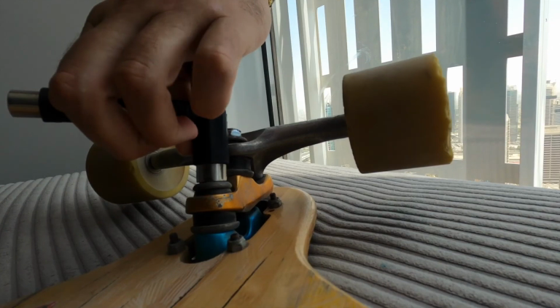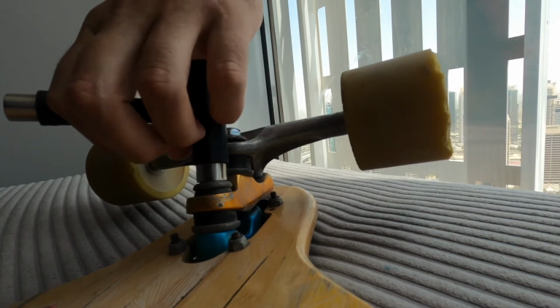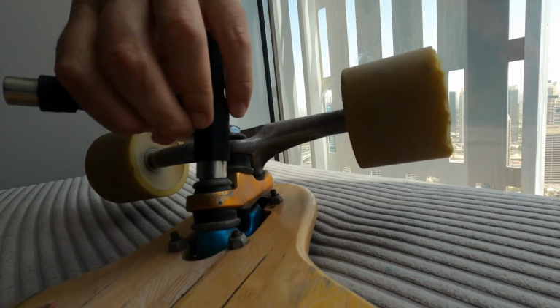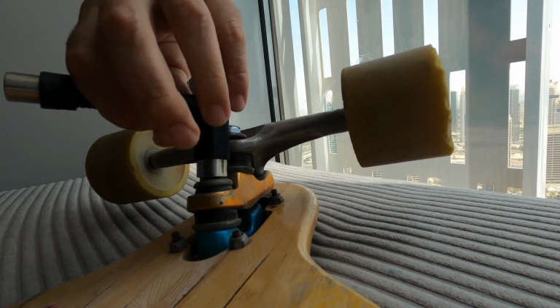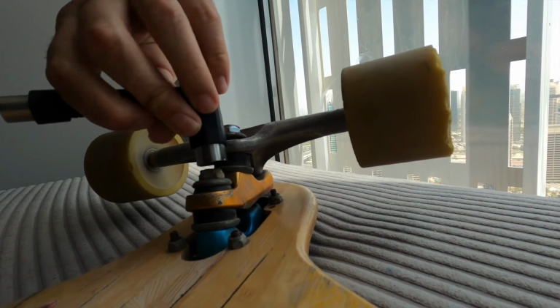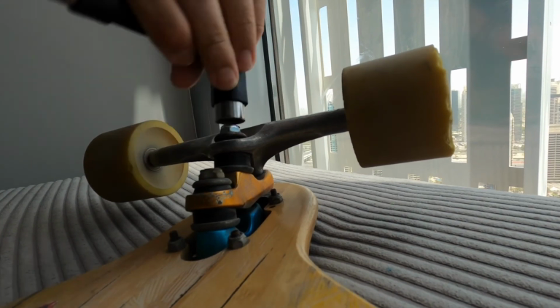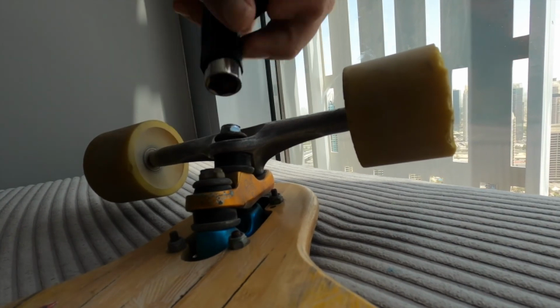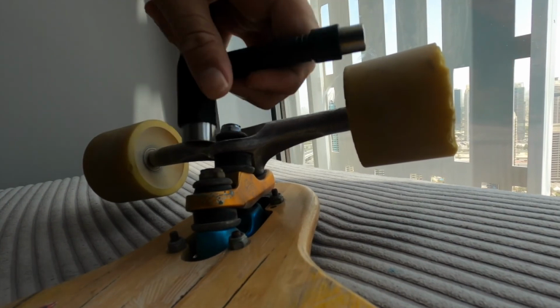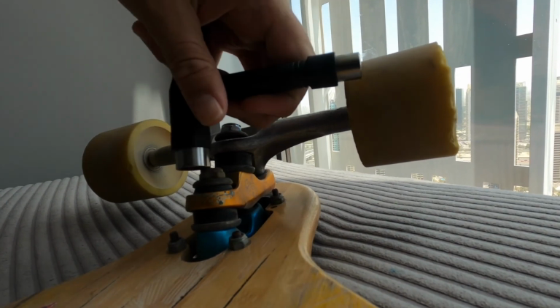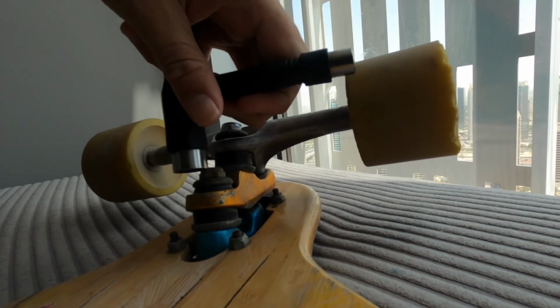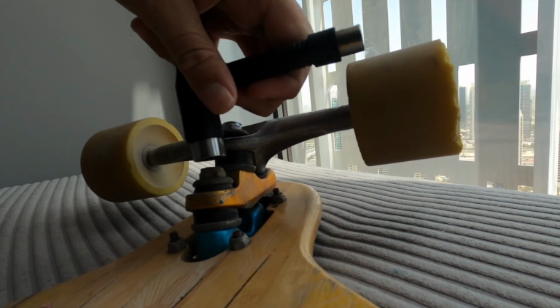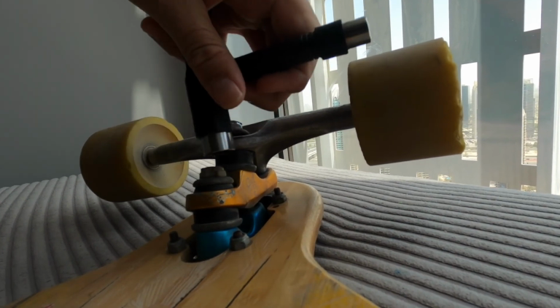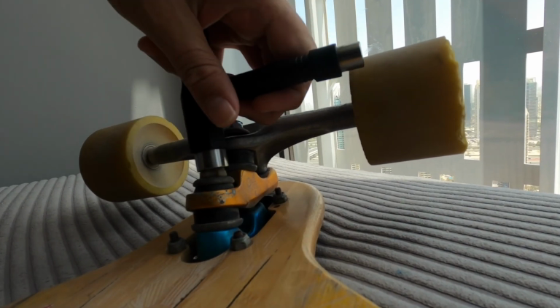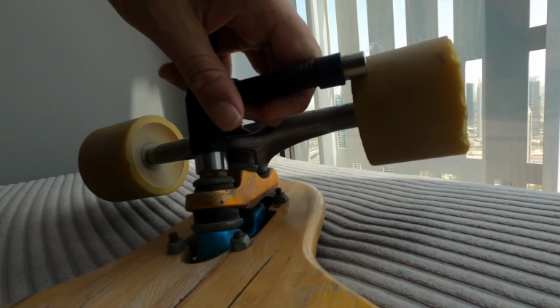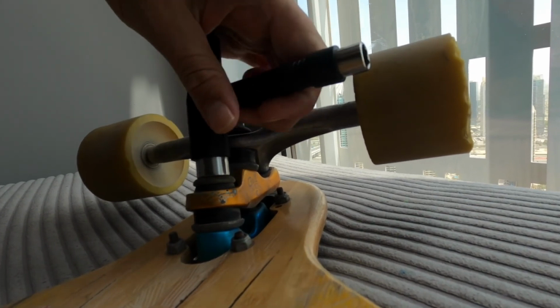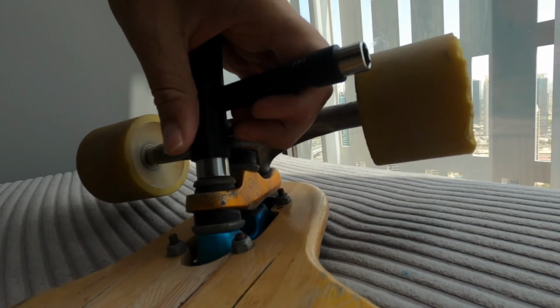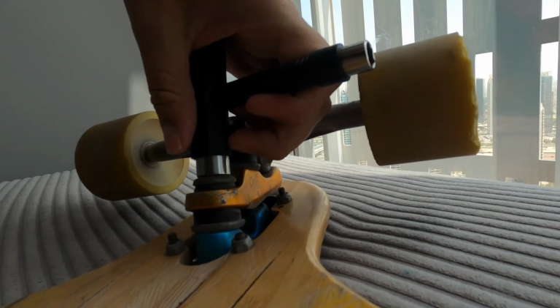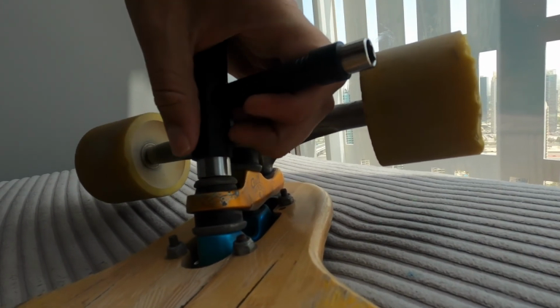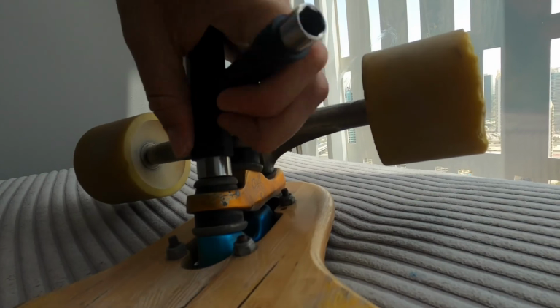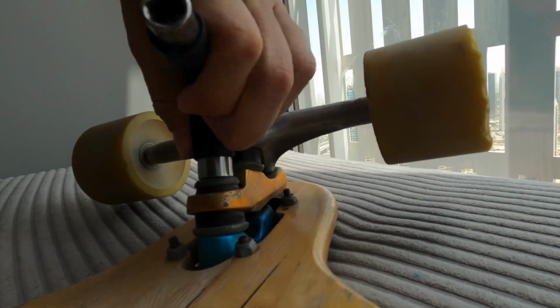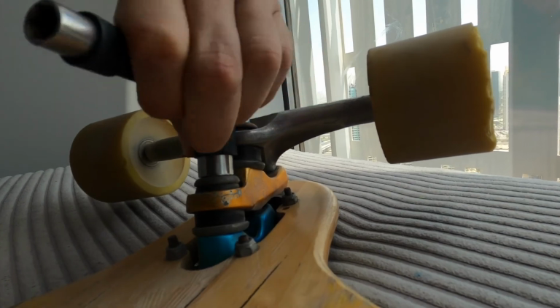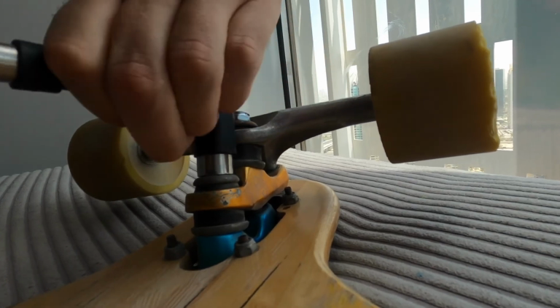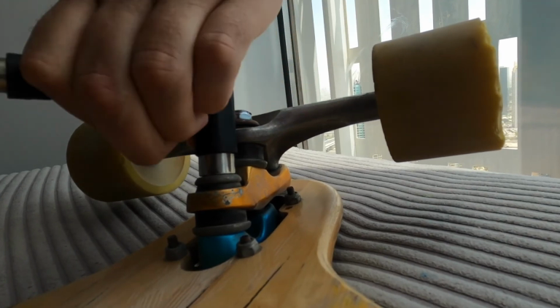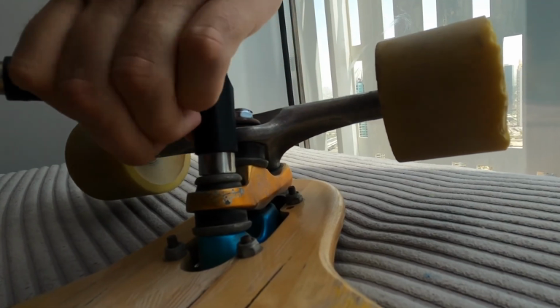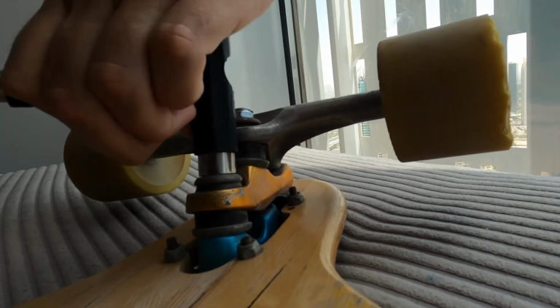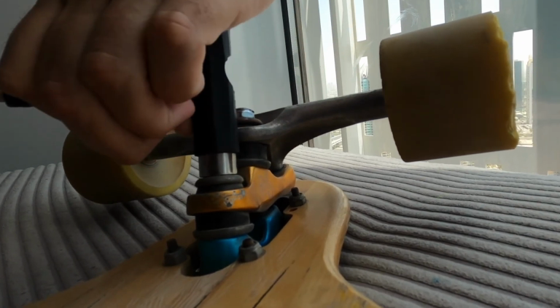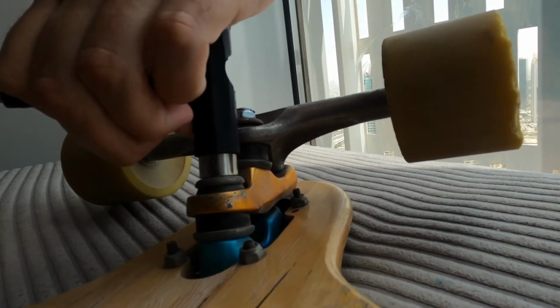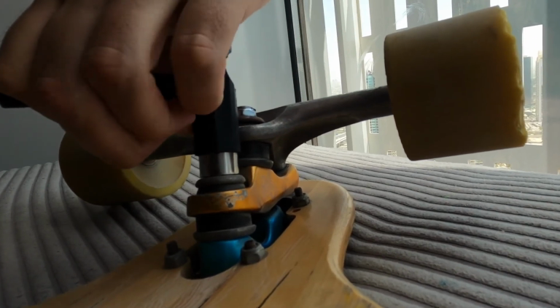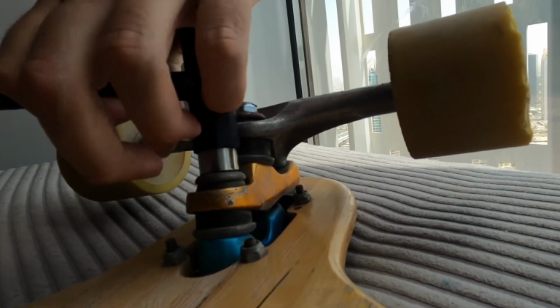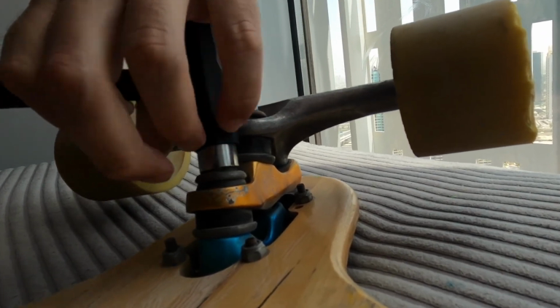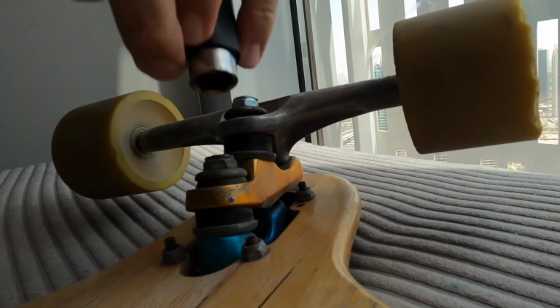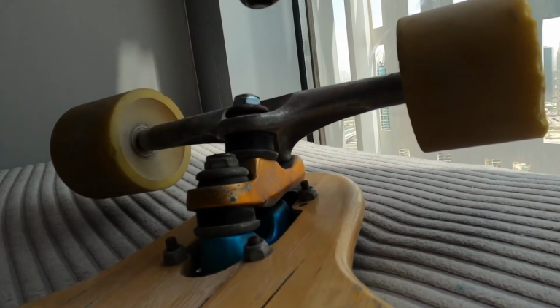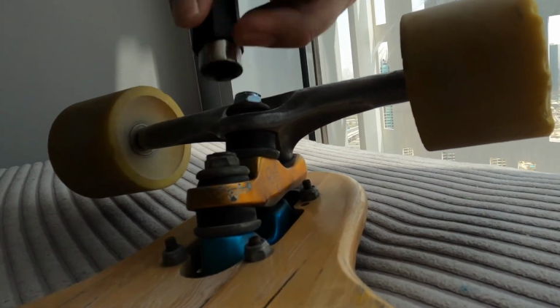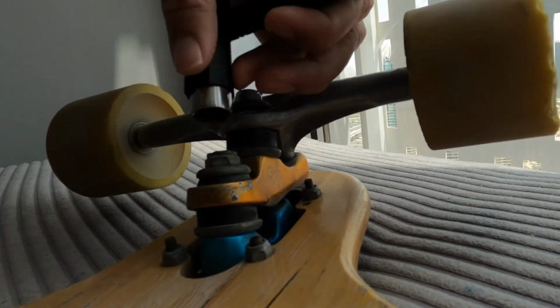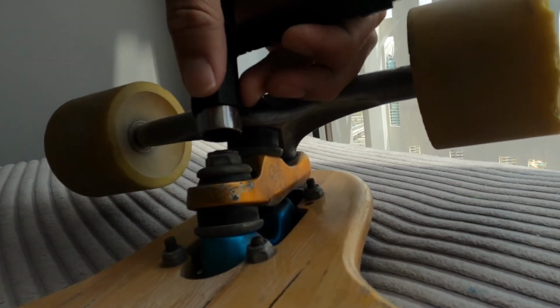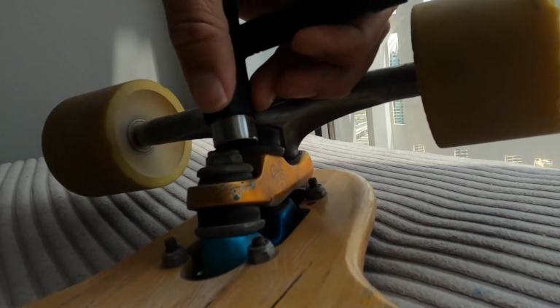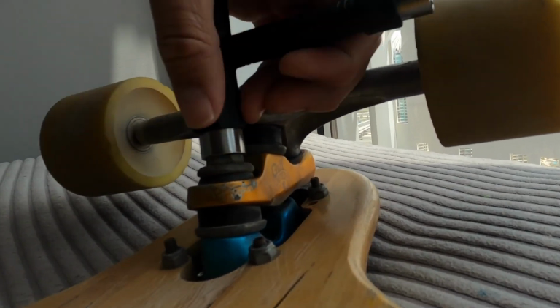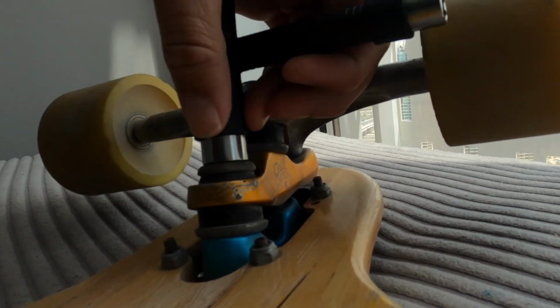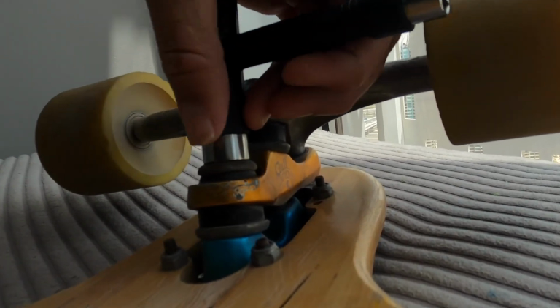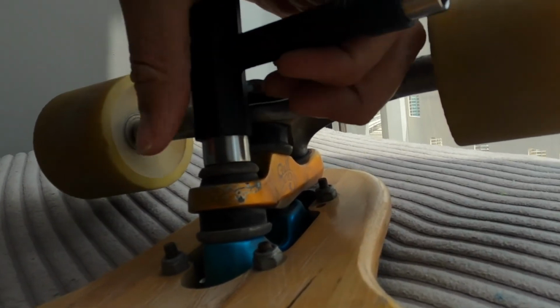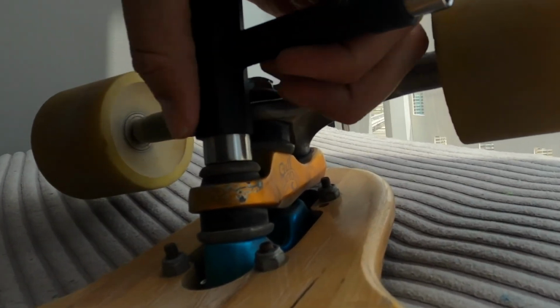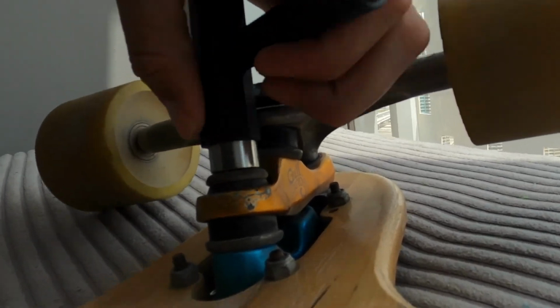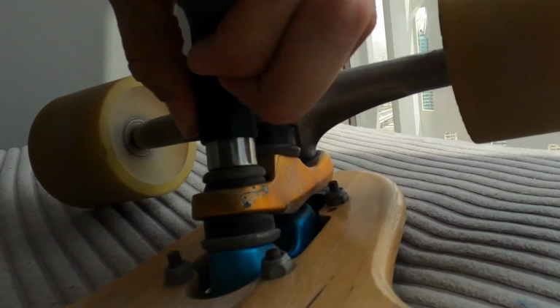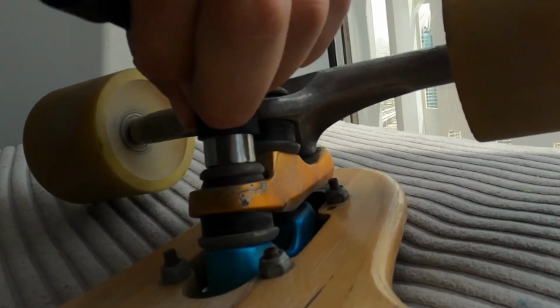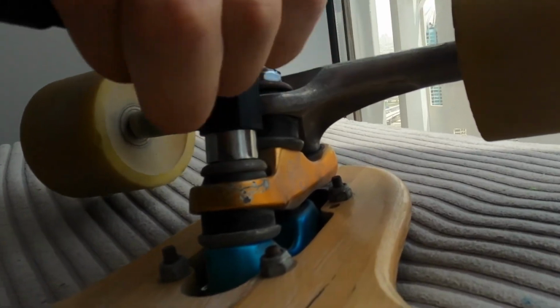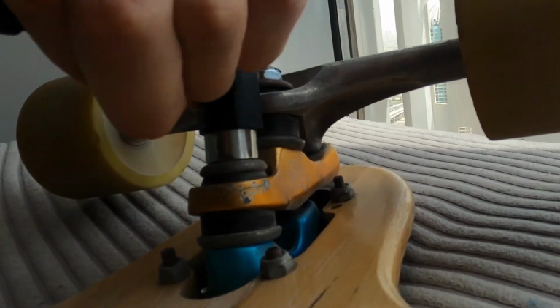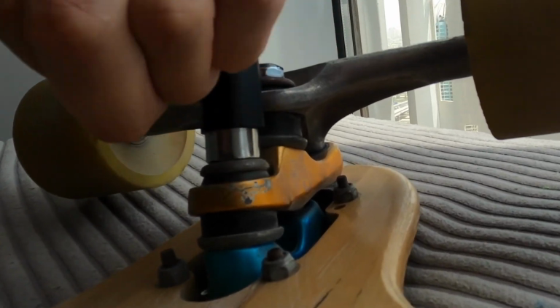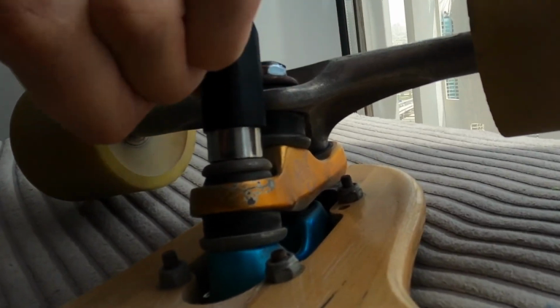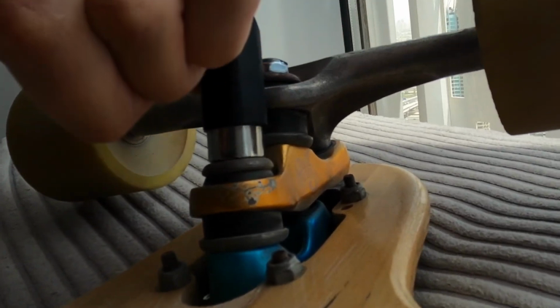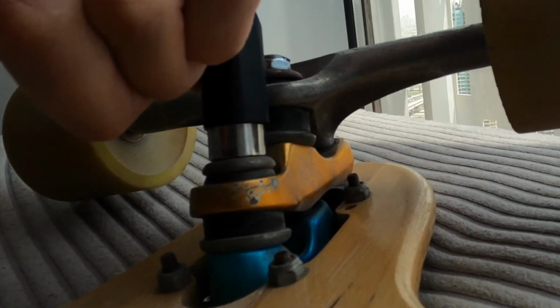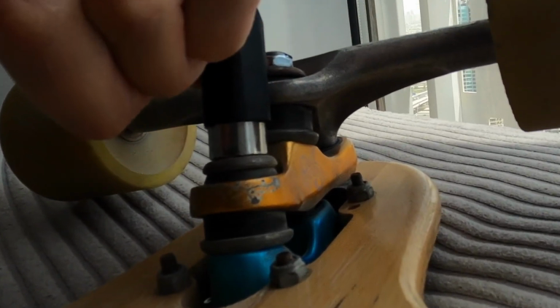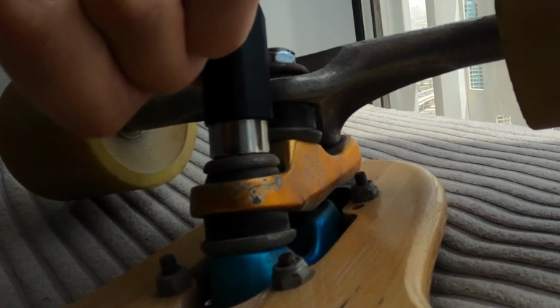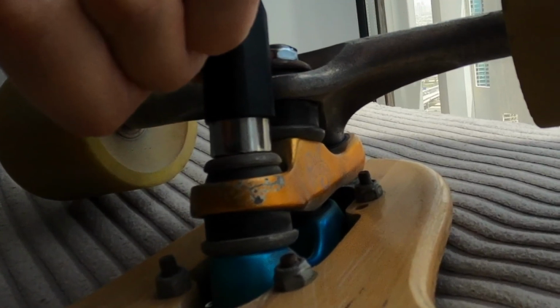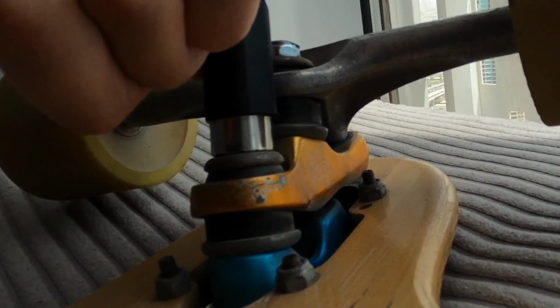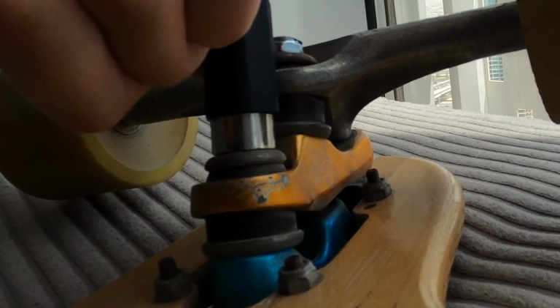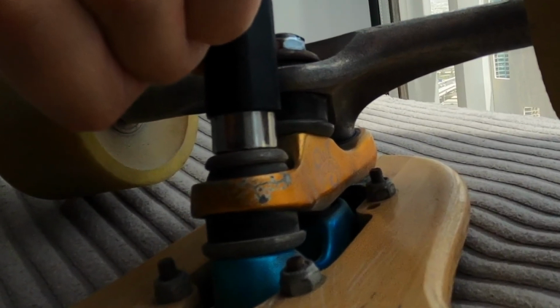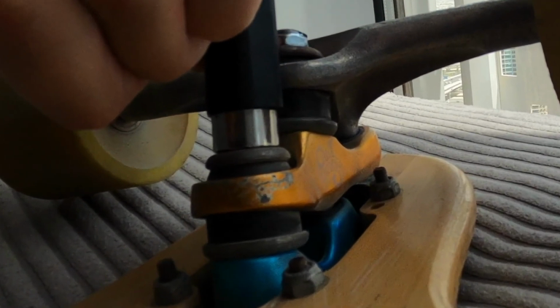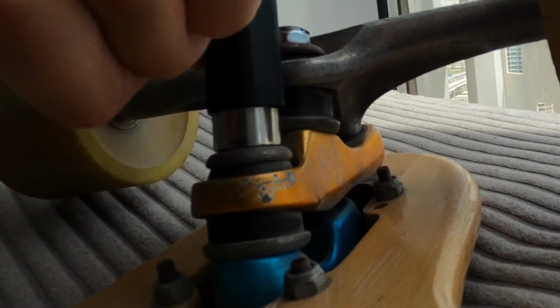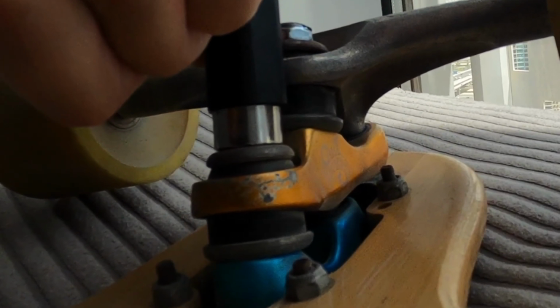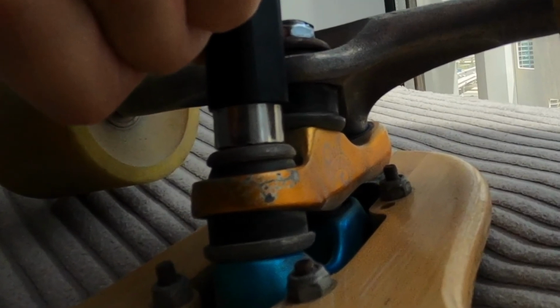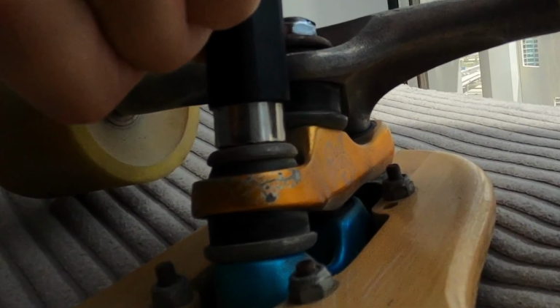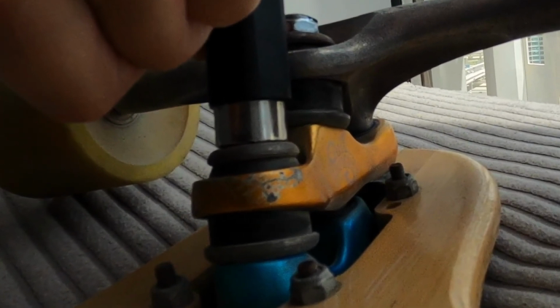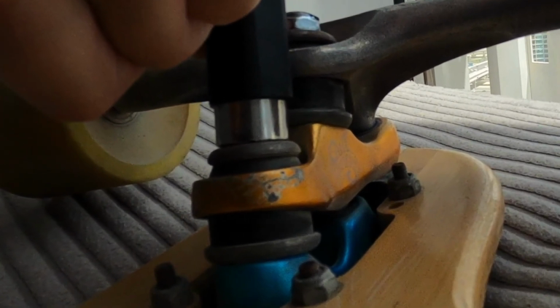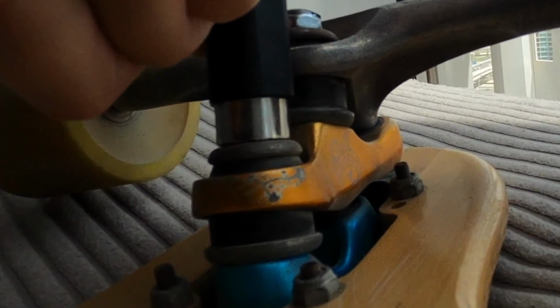Over-tightening your trucks will cause the bushings to bulge, like they're doing here. This will cause damage over time.